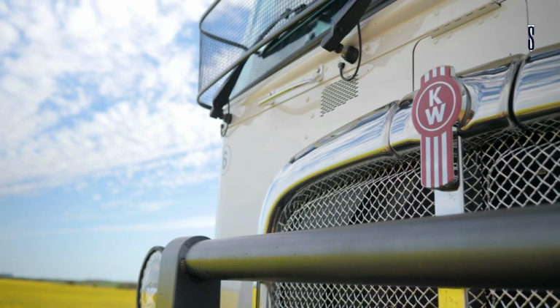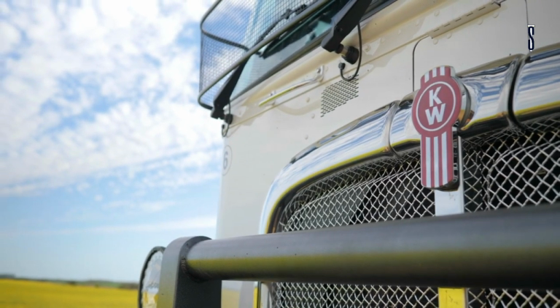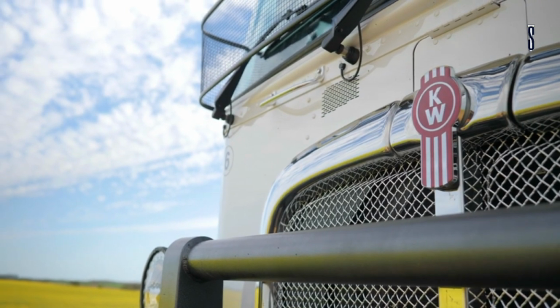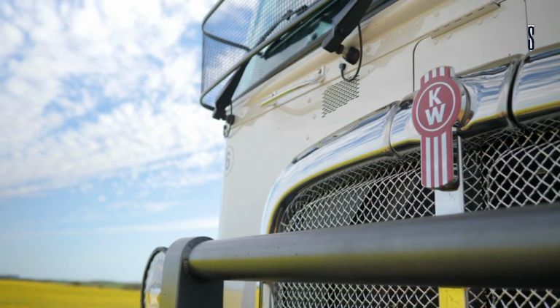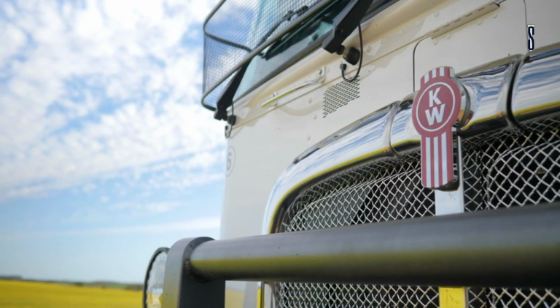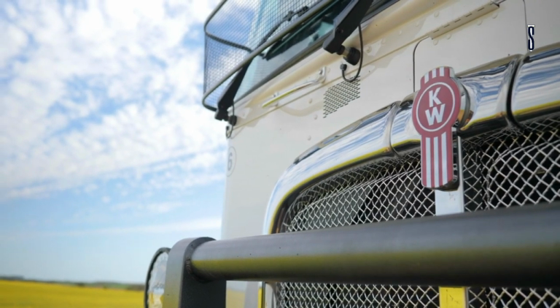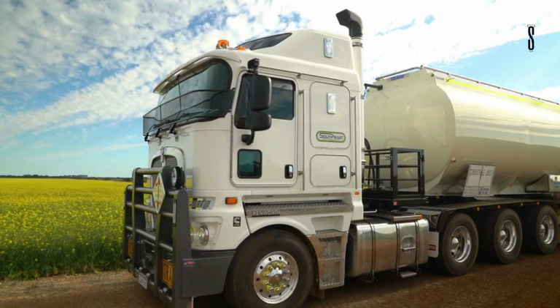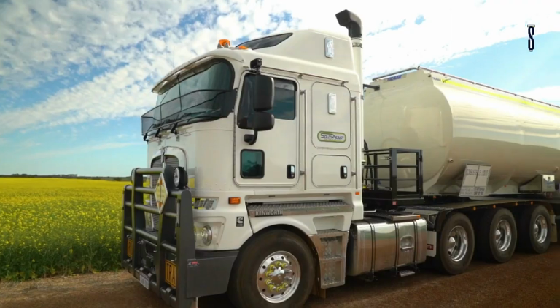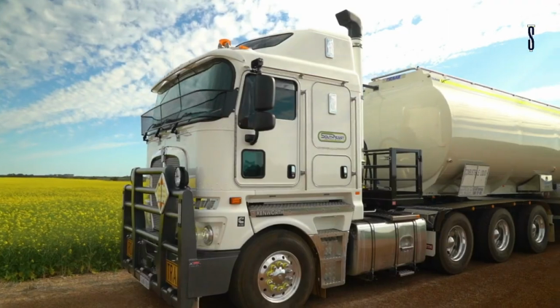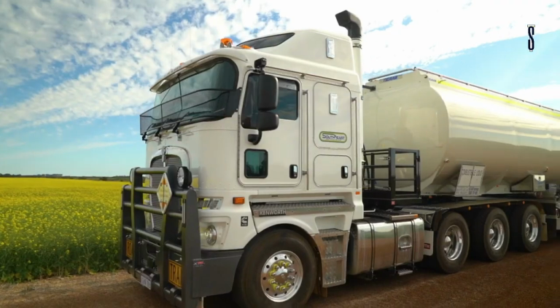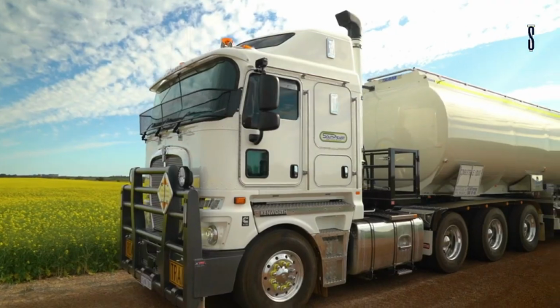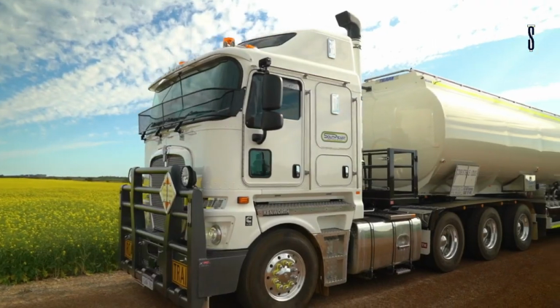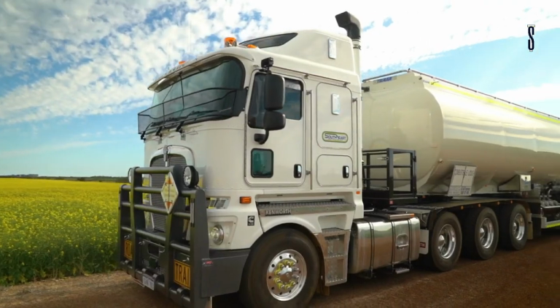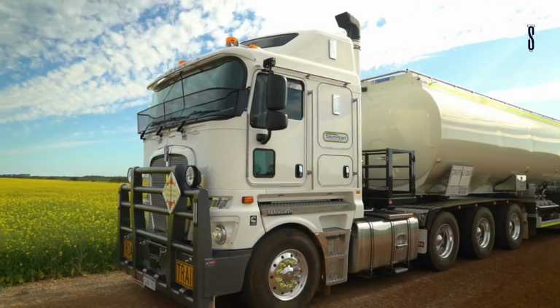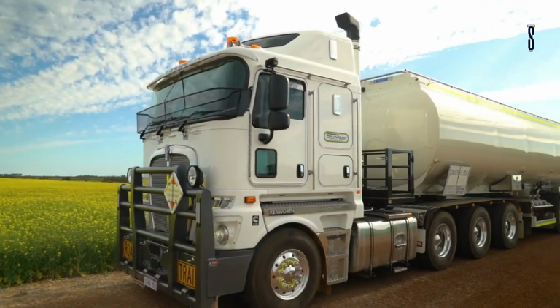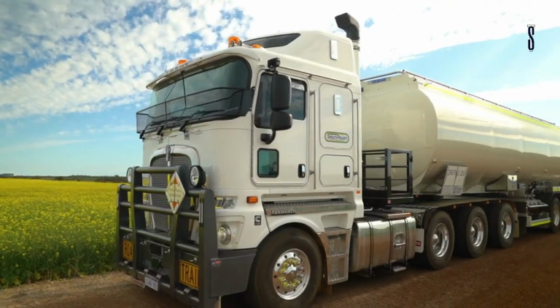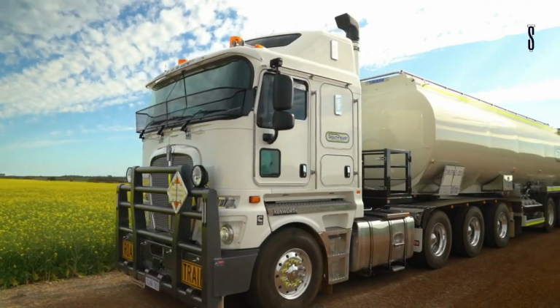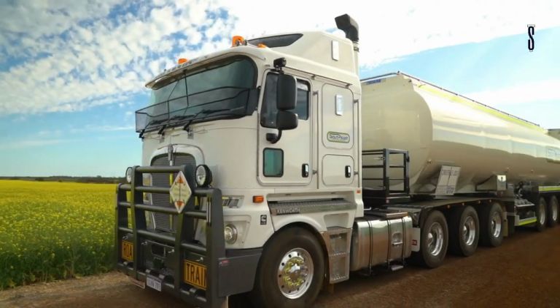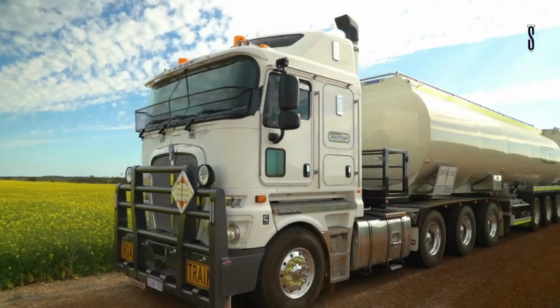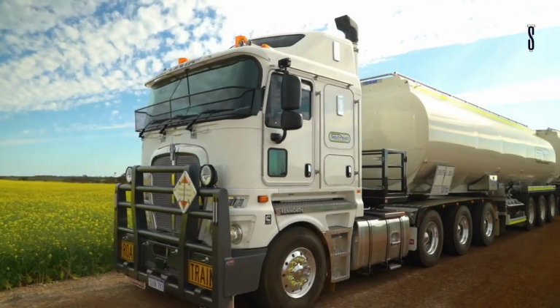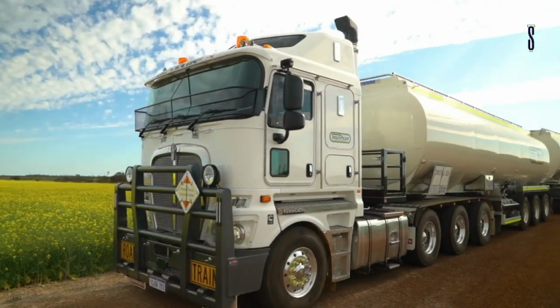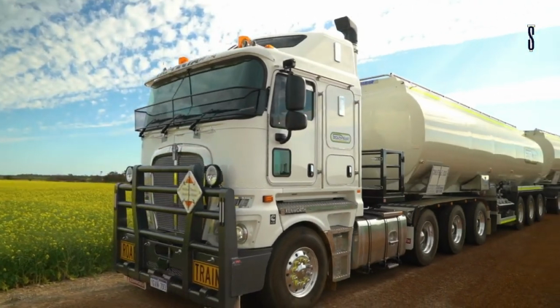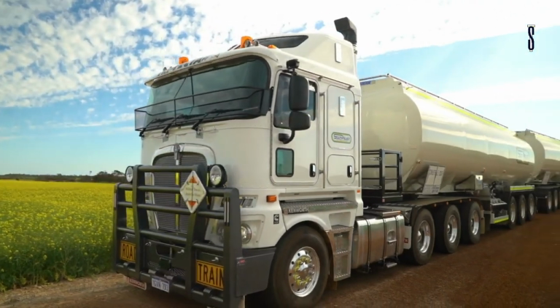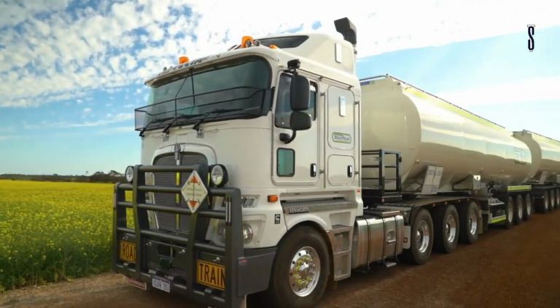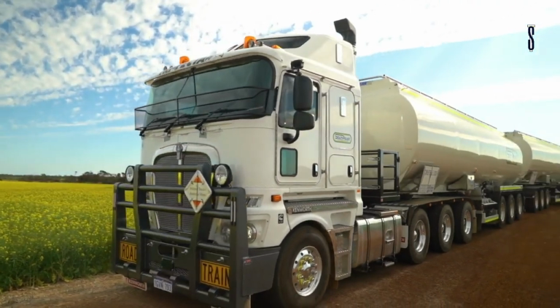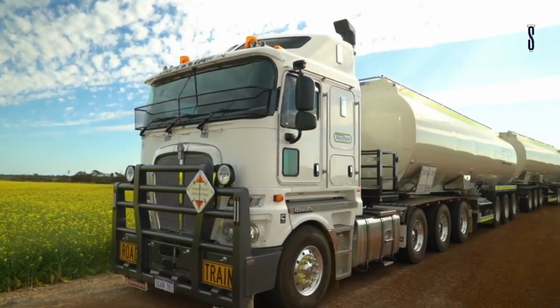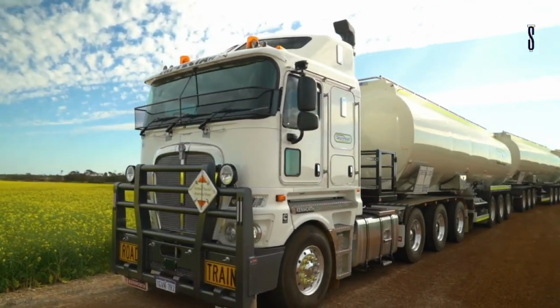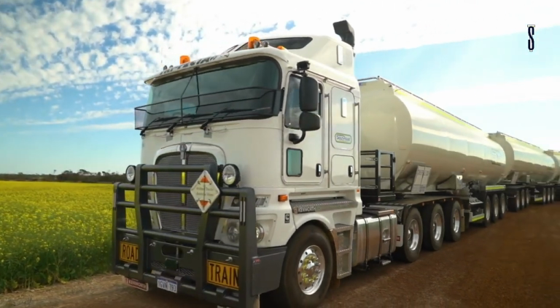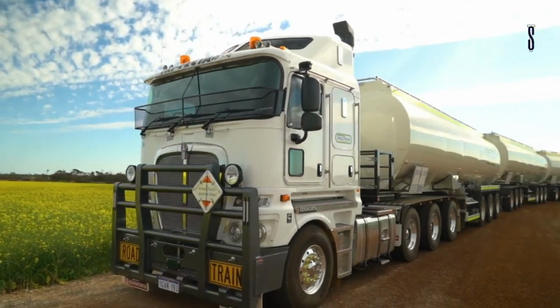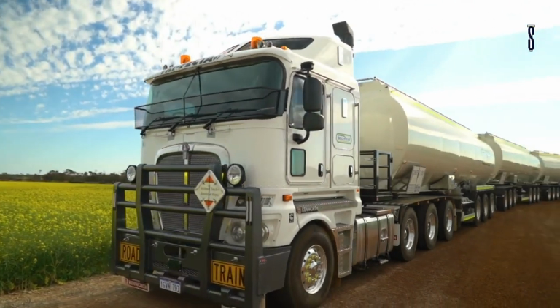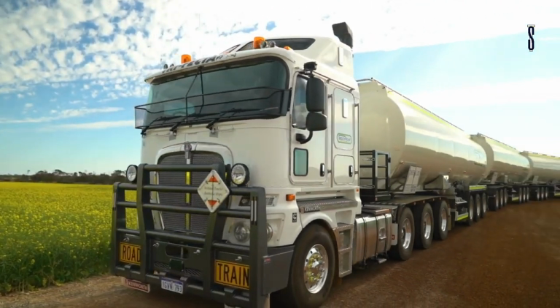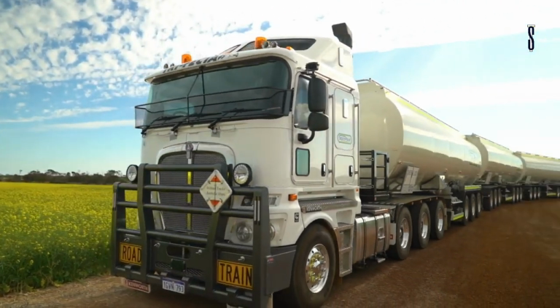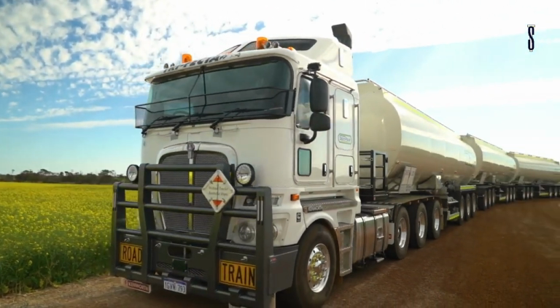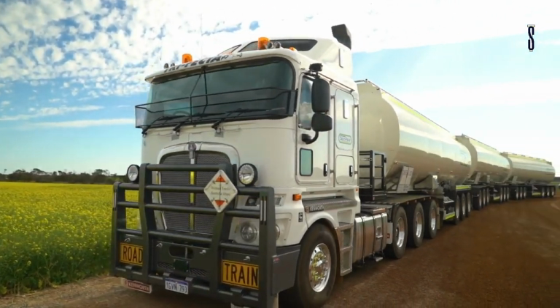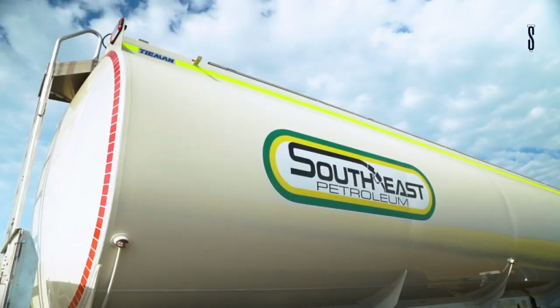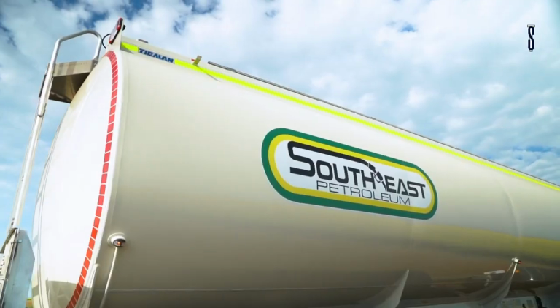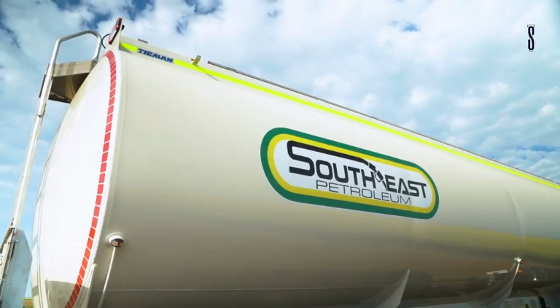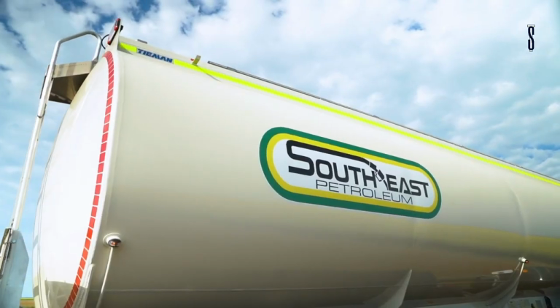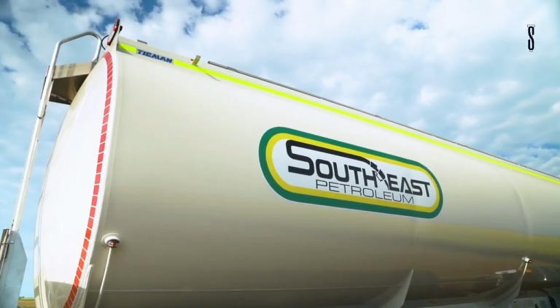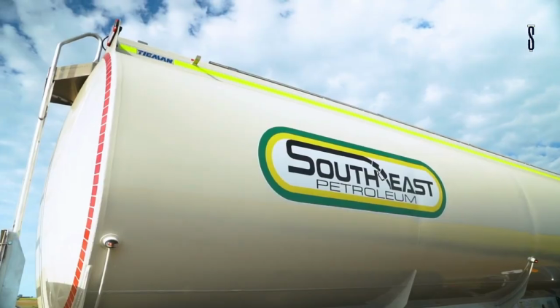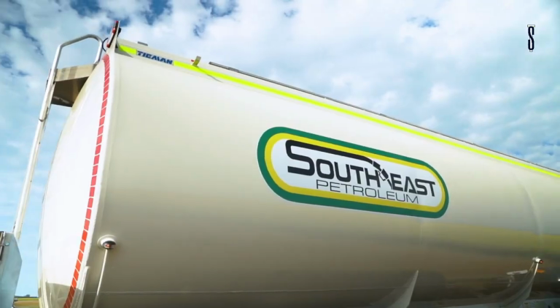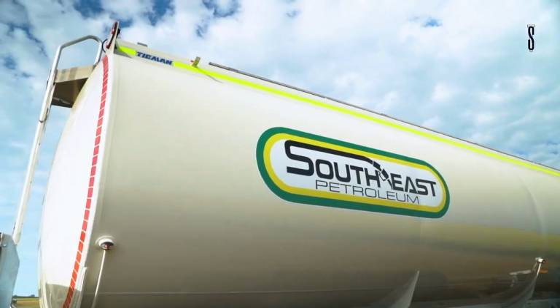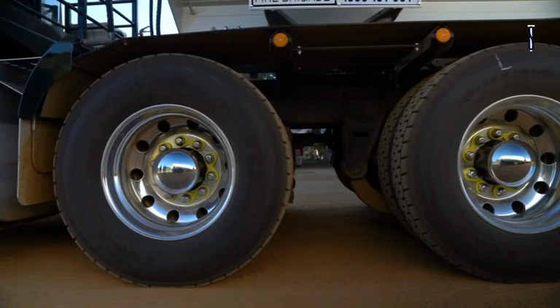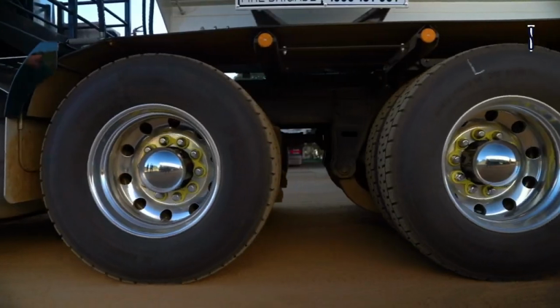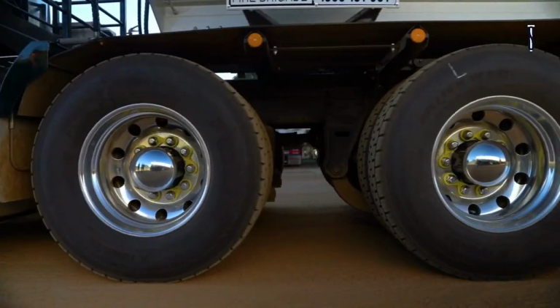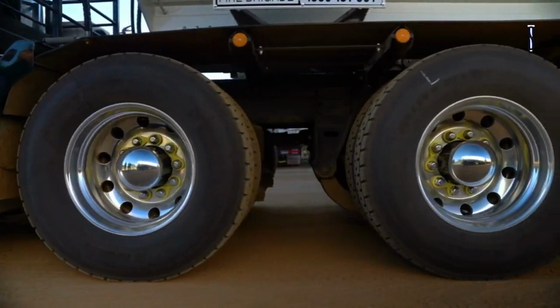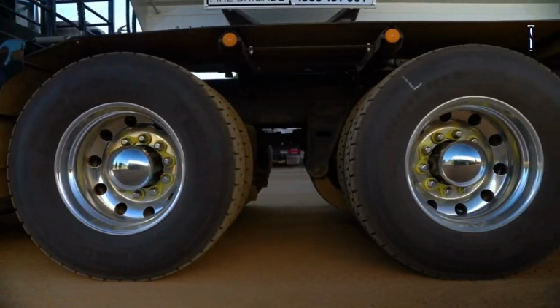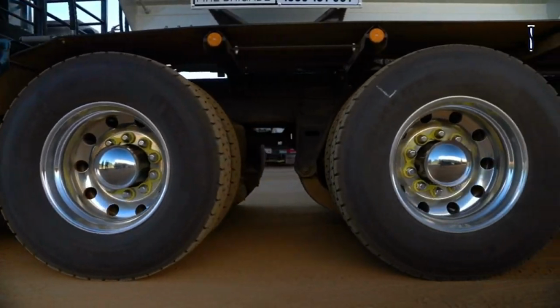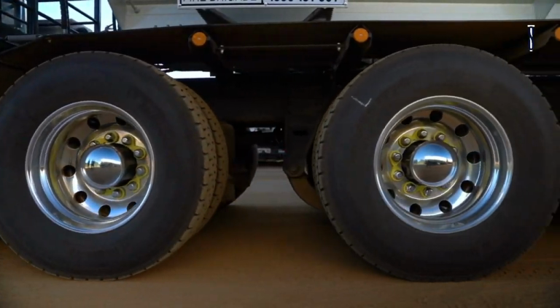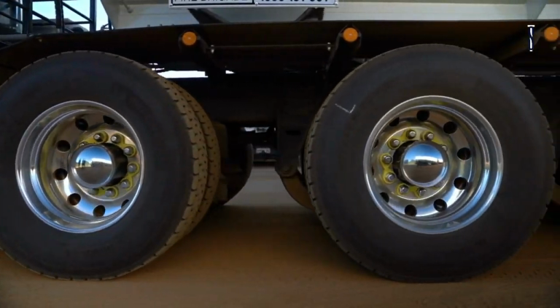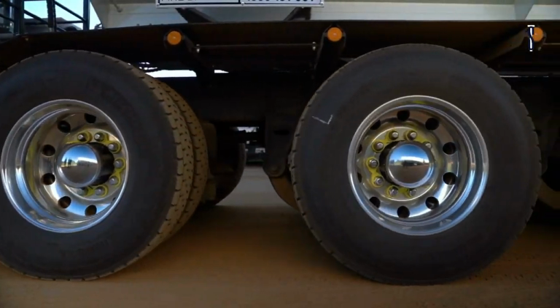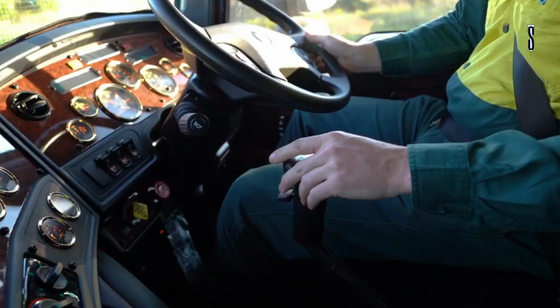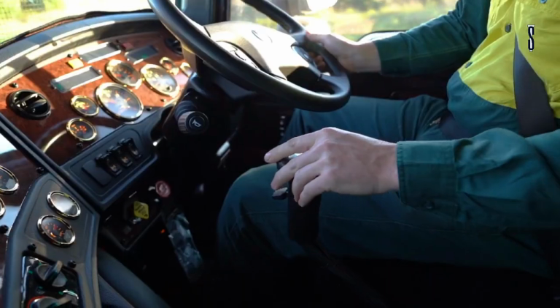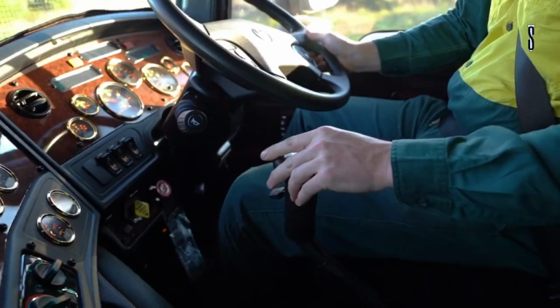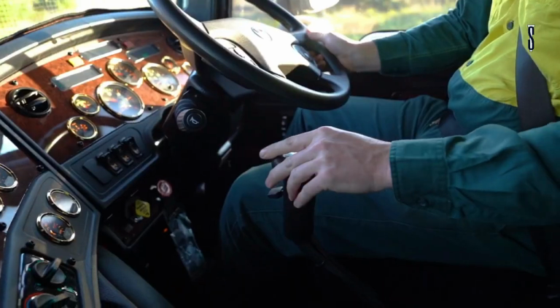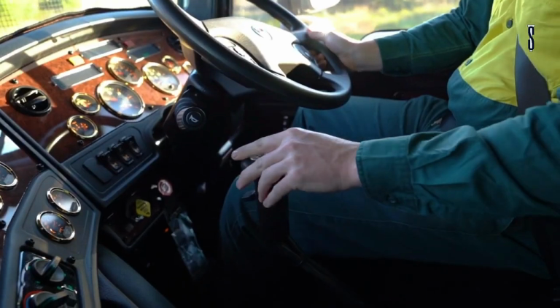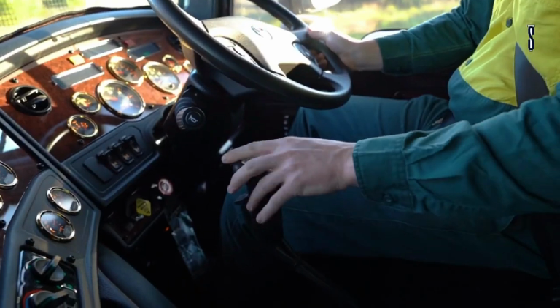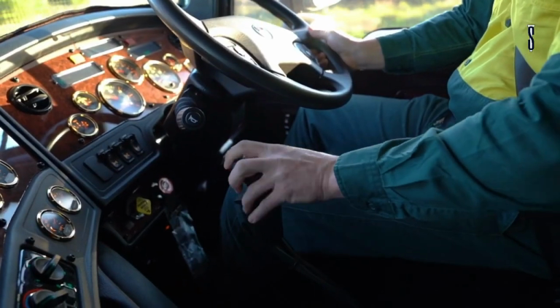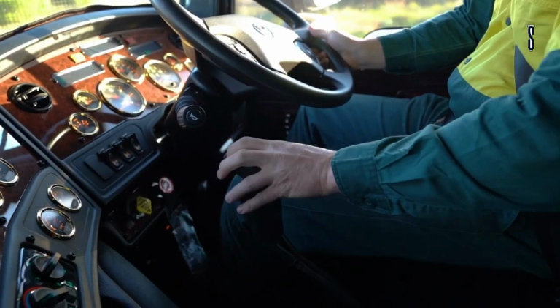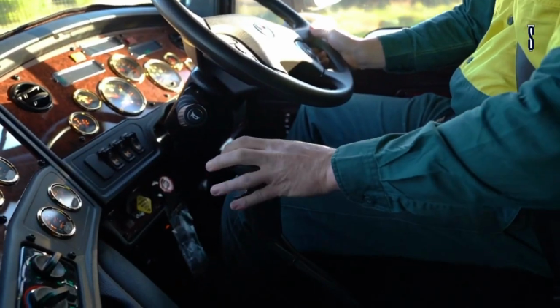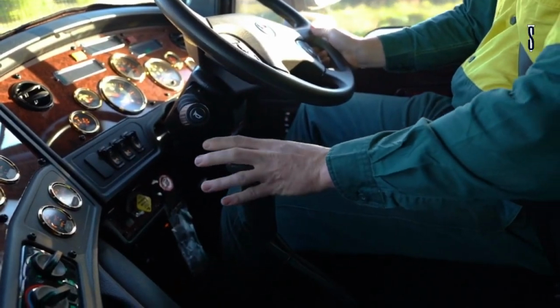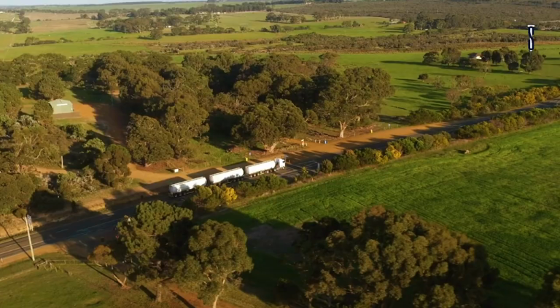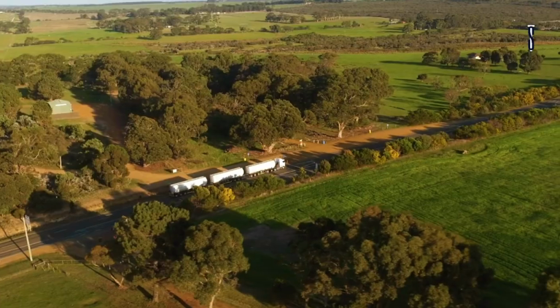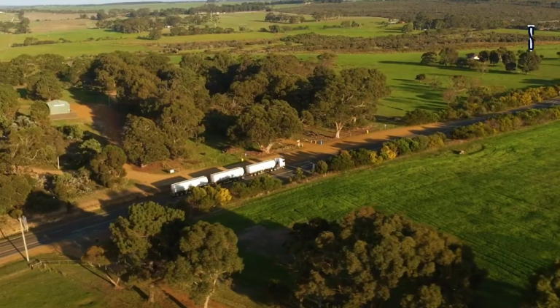With this tanker, there is no need to worry about stone damage as the side electrical conduit is made of aluminium.